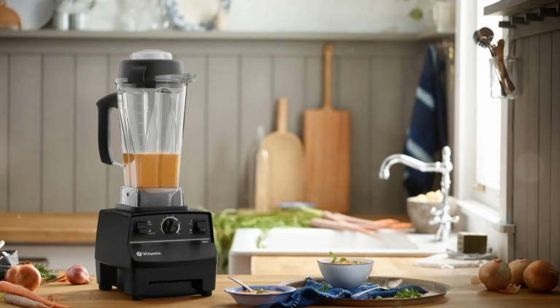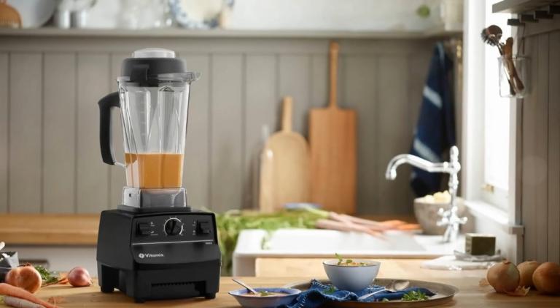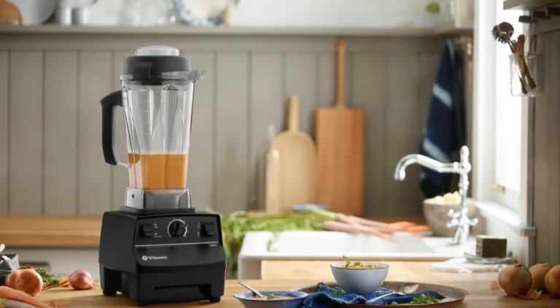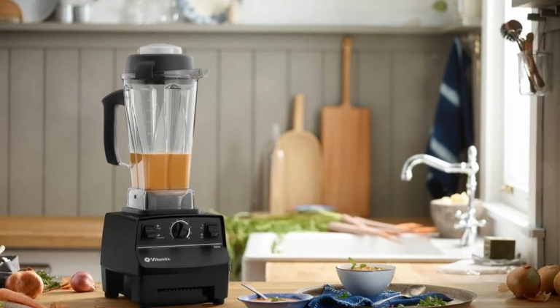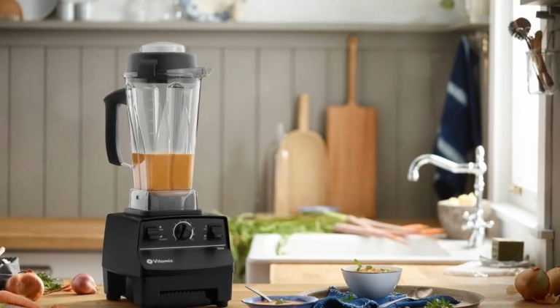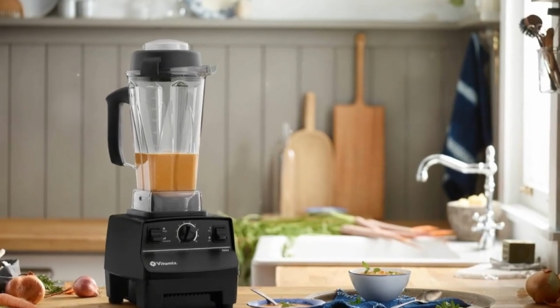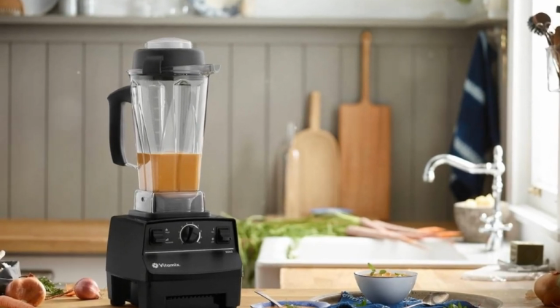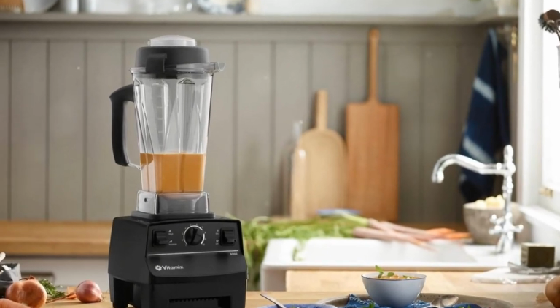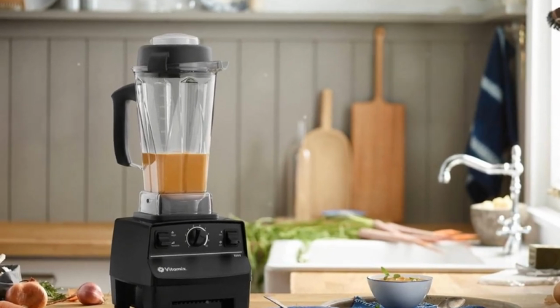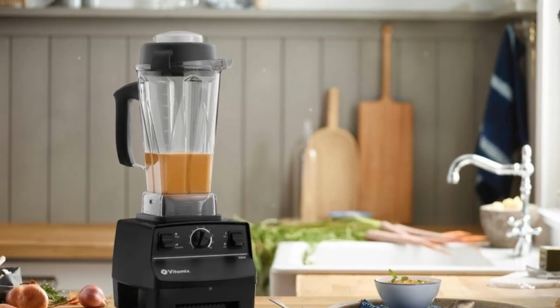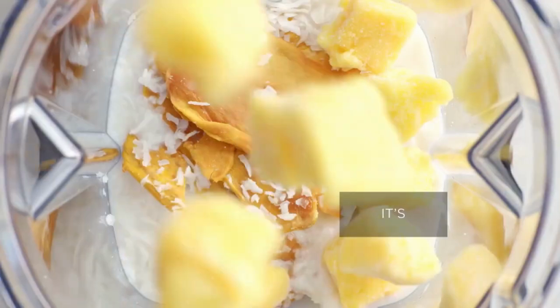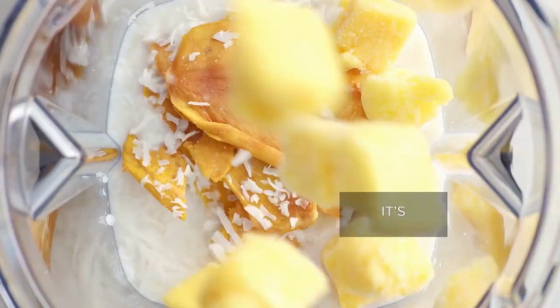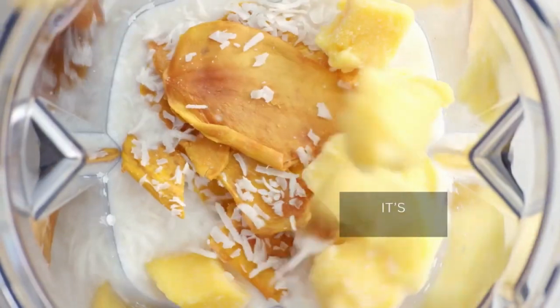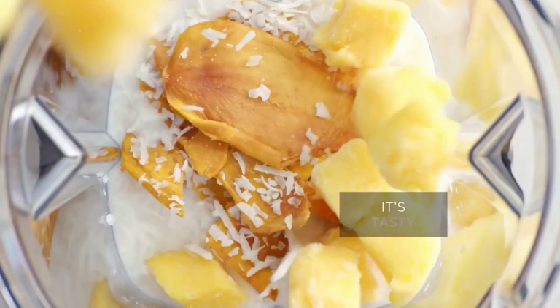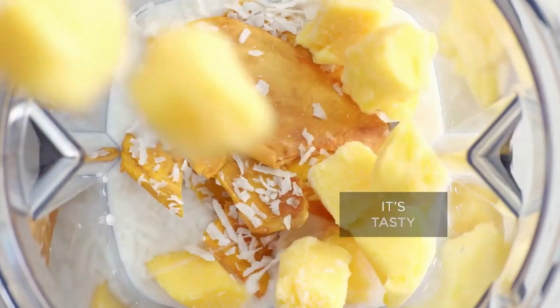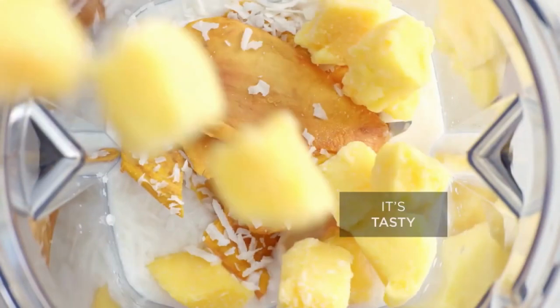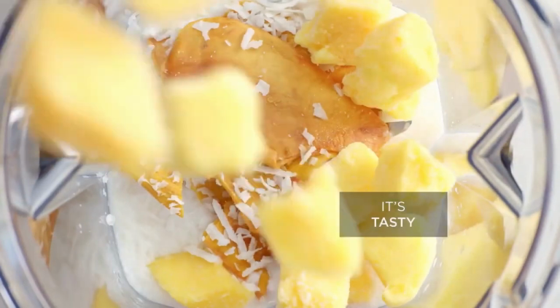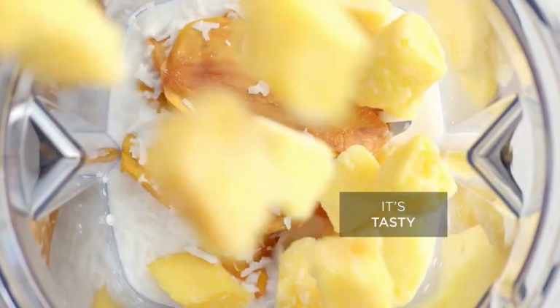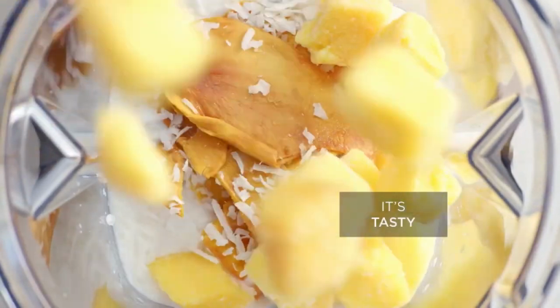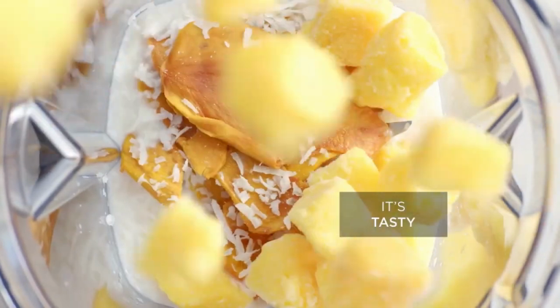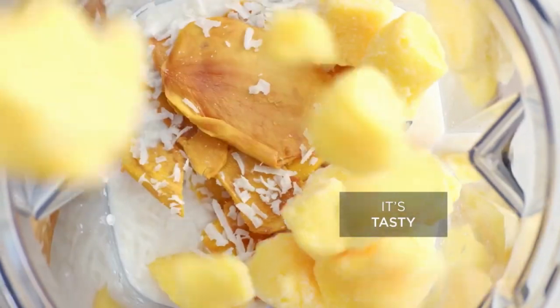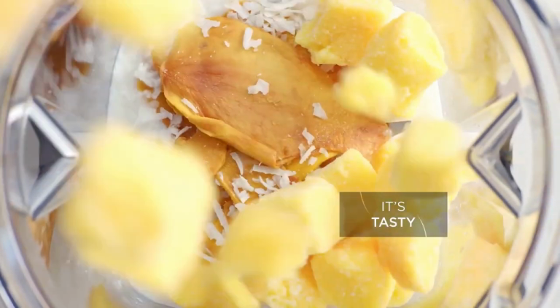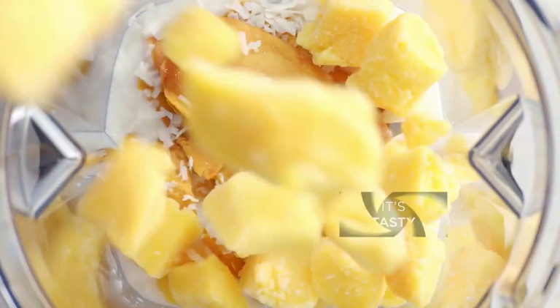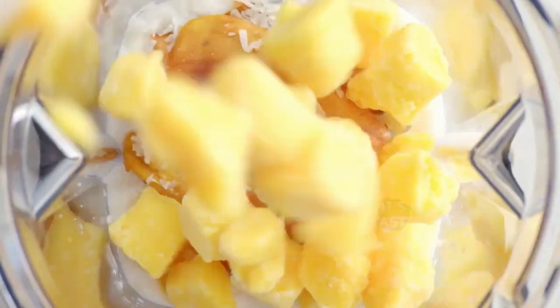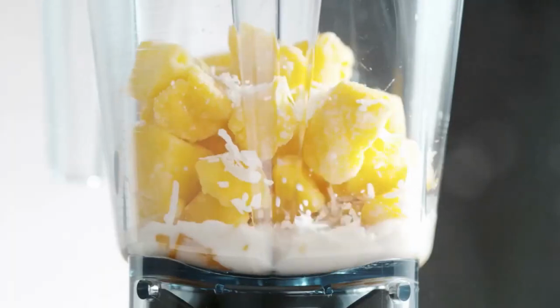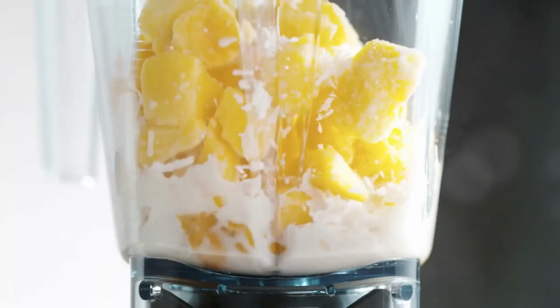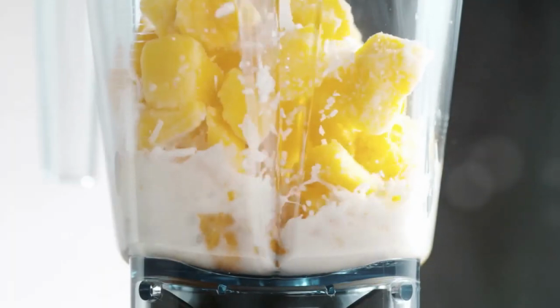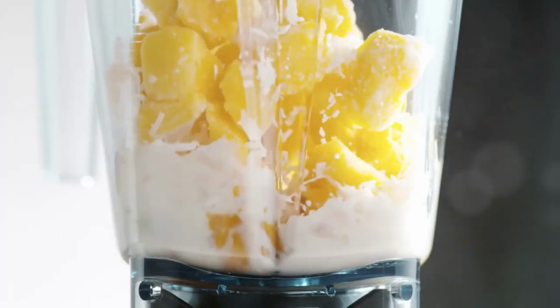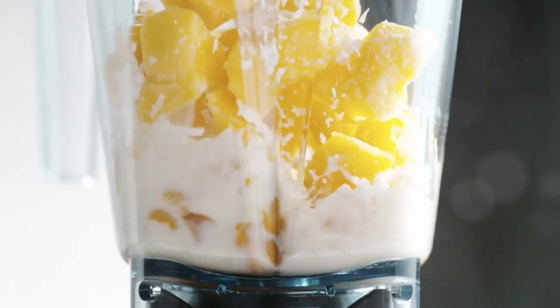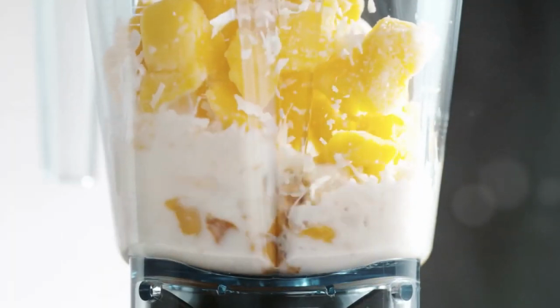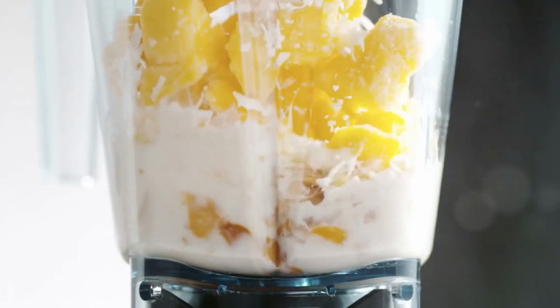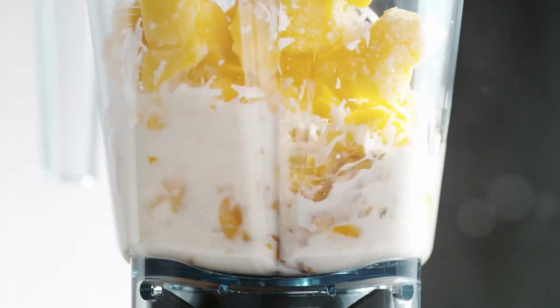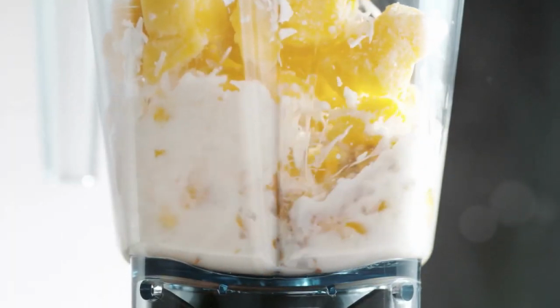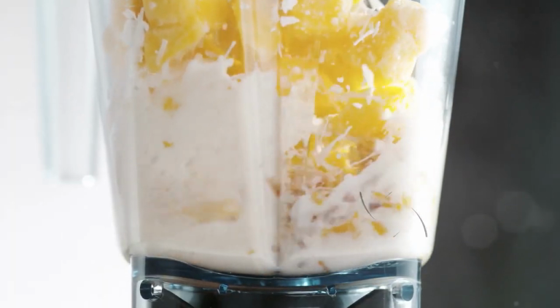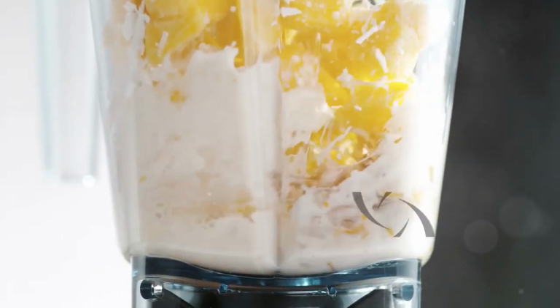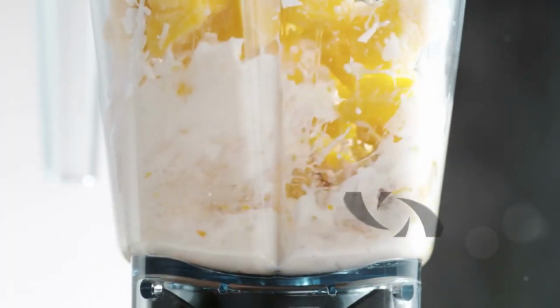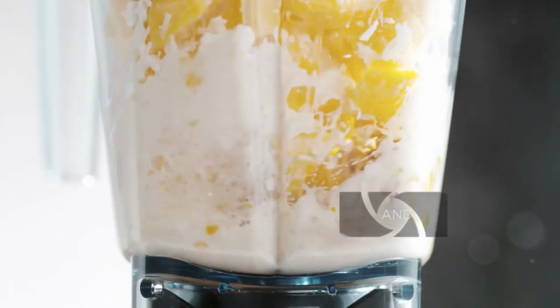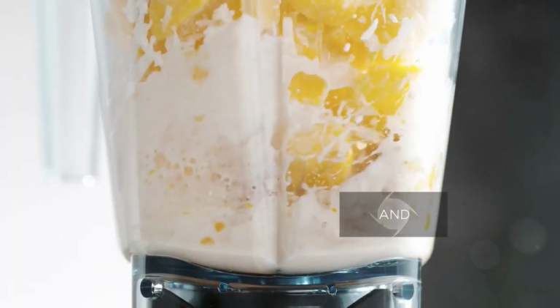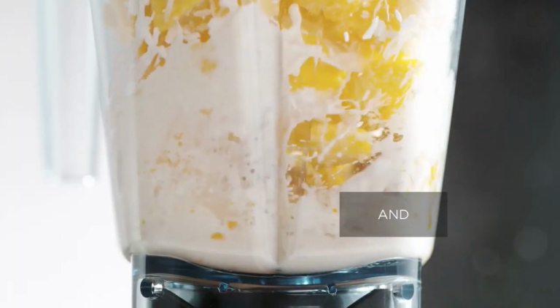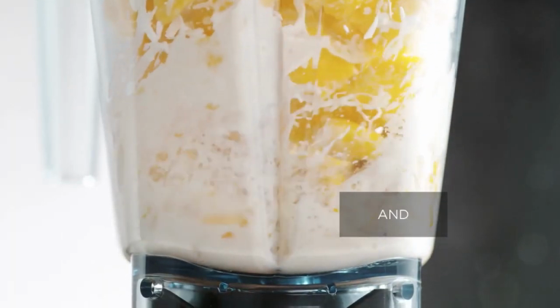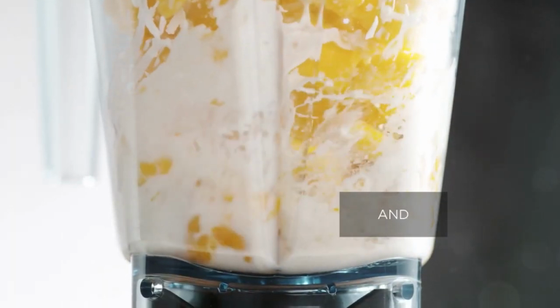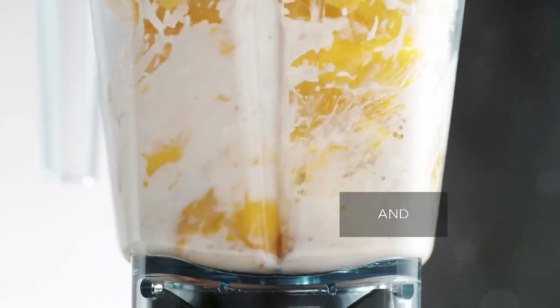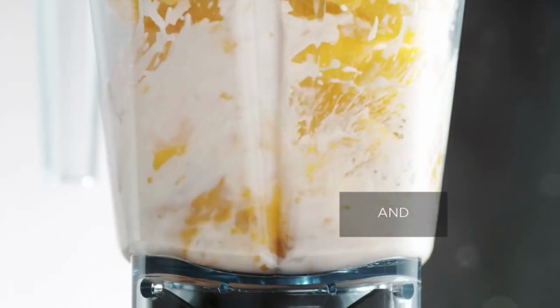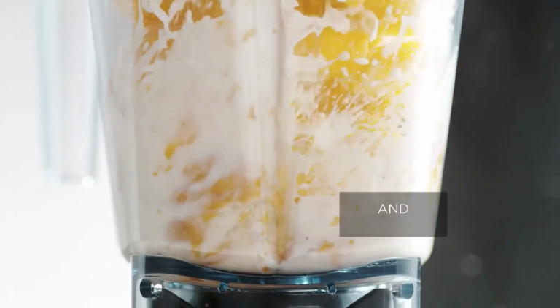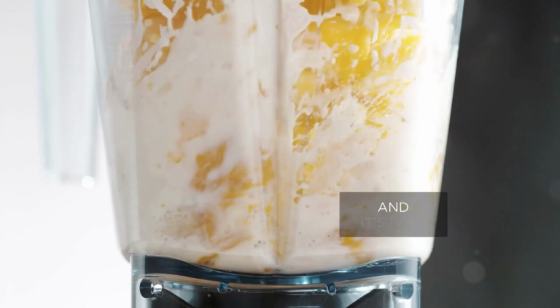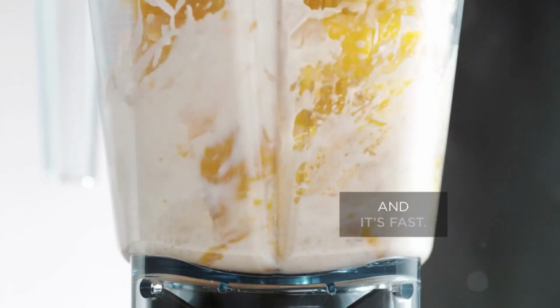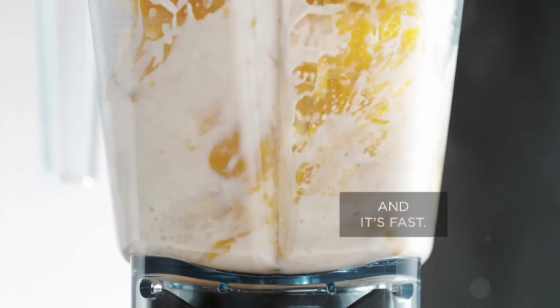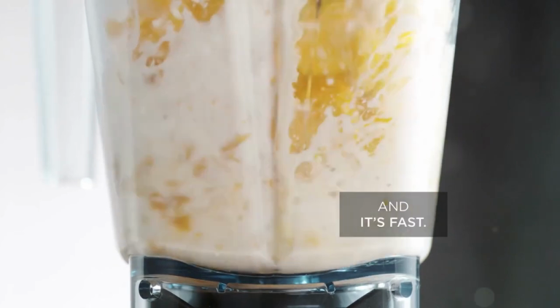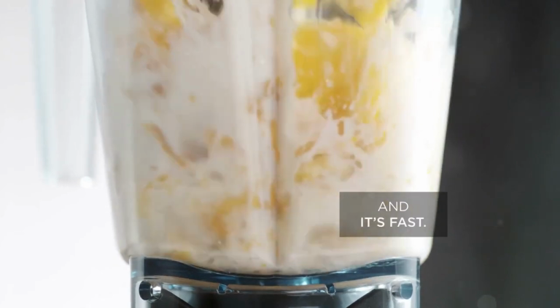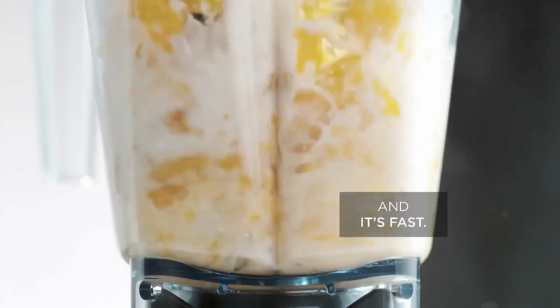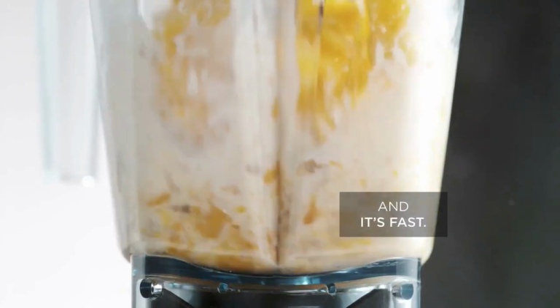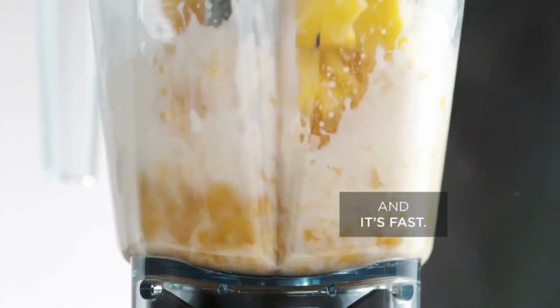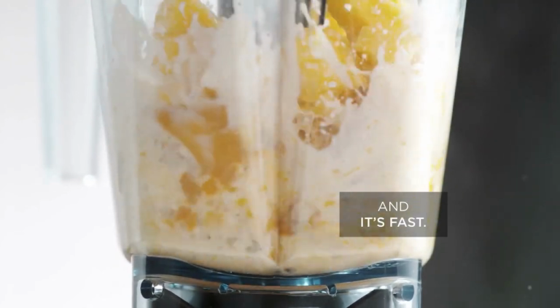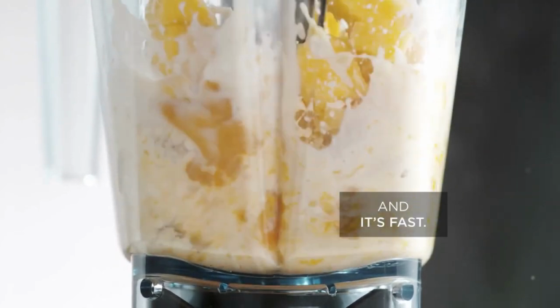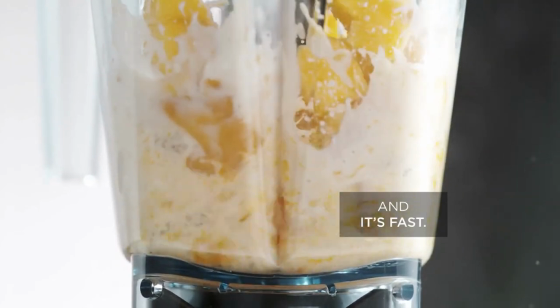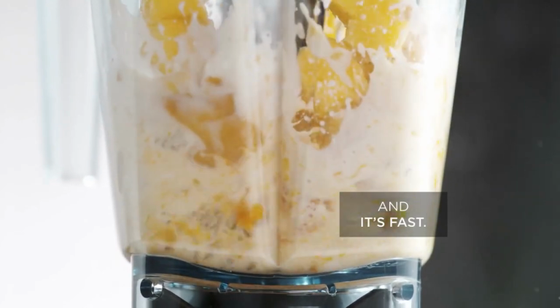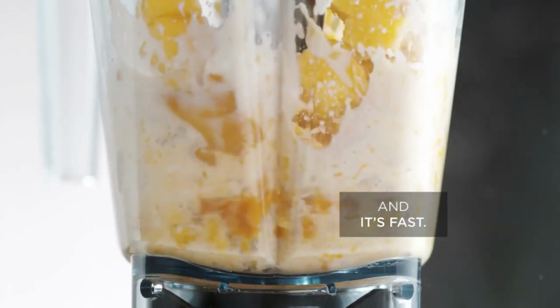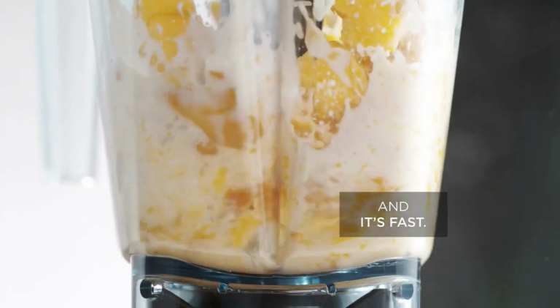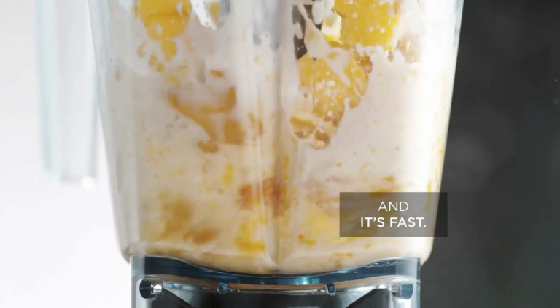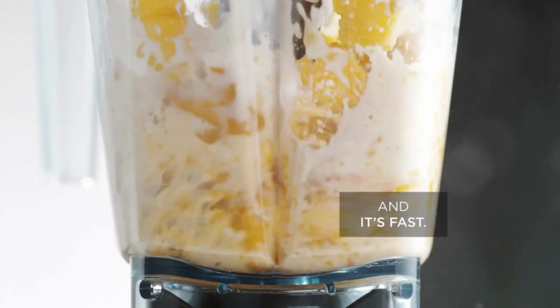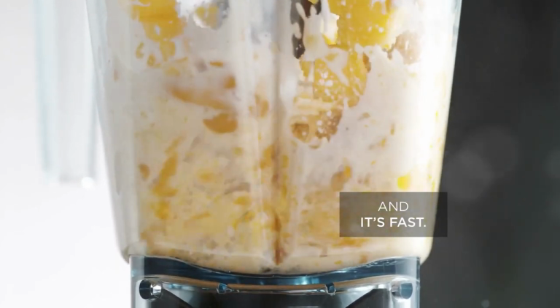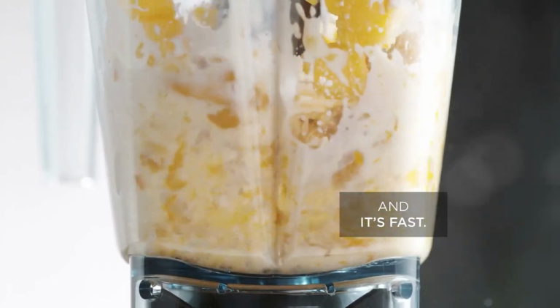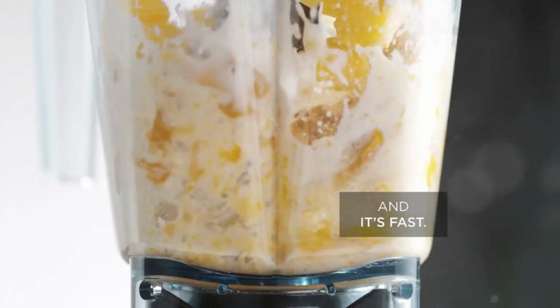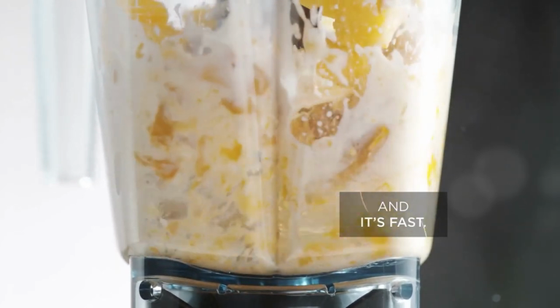Hey everyone! Today we're diving into the amazing world of the Vitamix 5200 Blender, your ultimate kitchen companion.